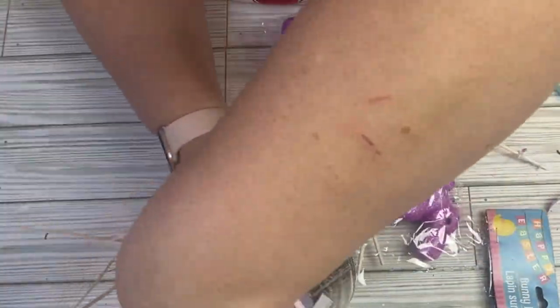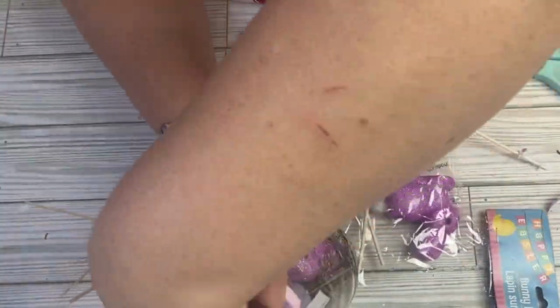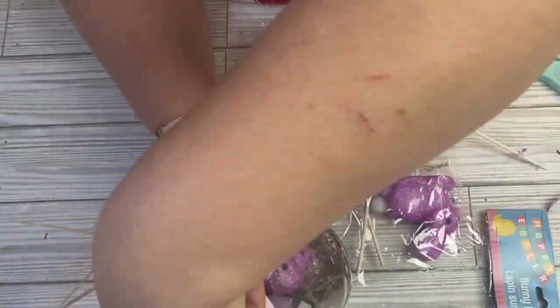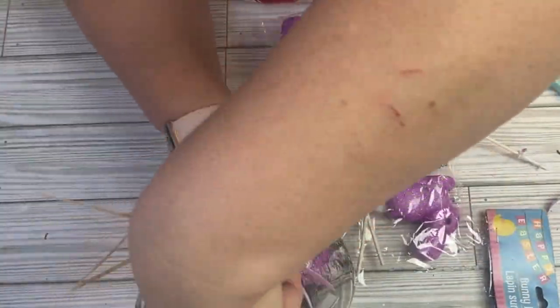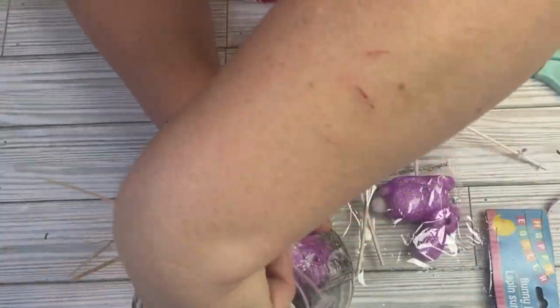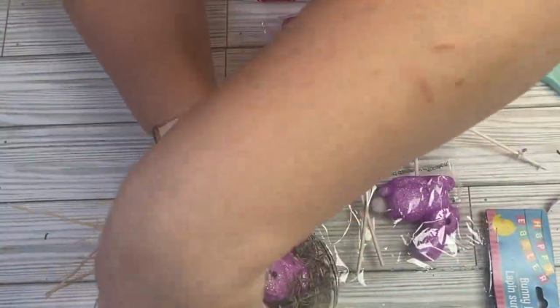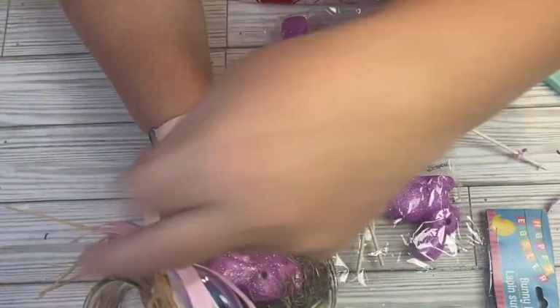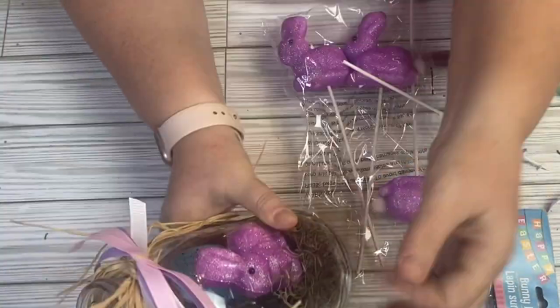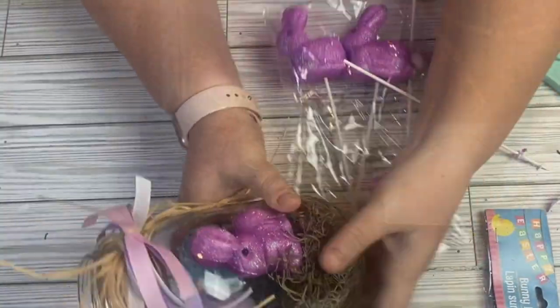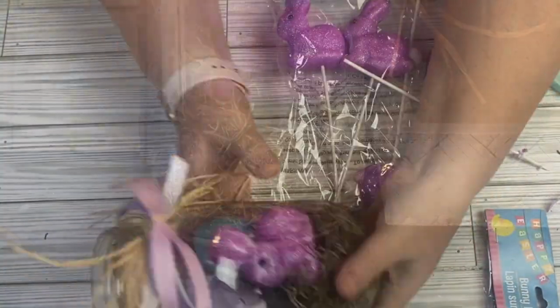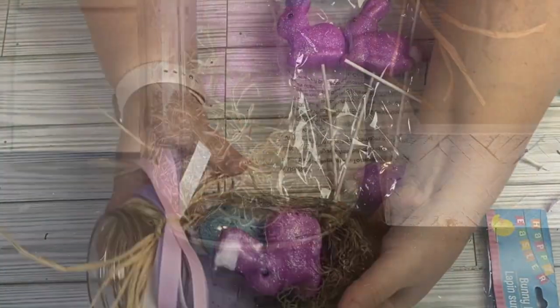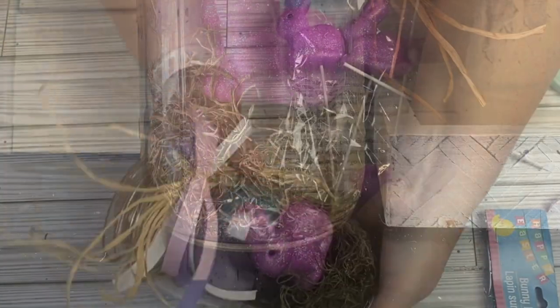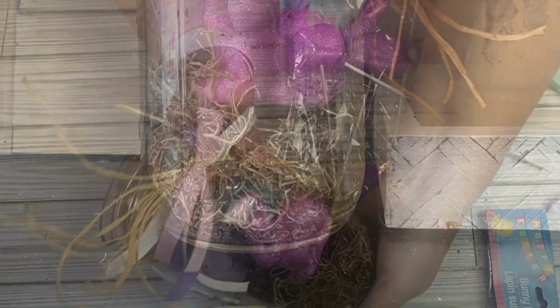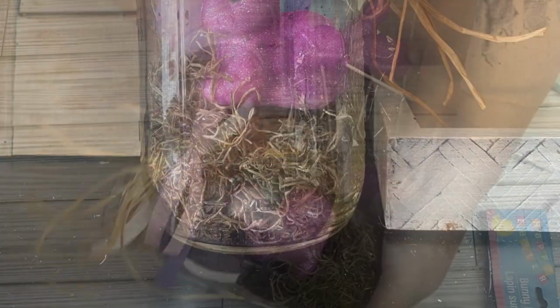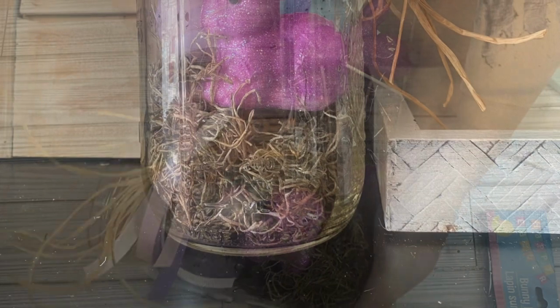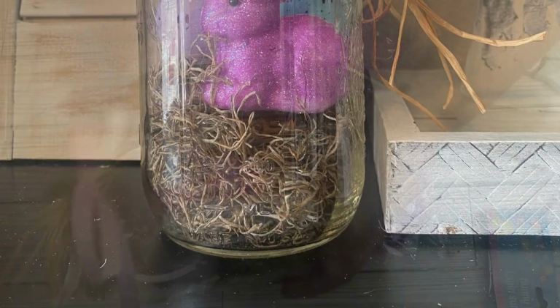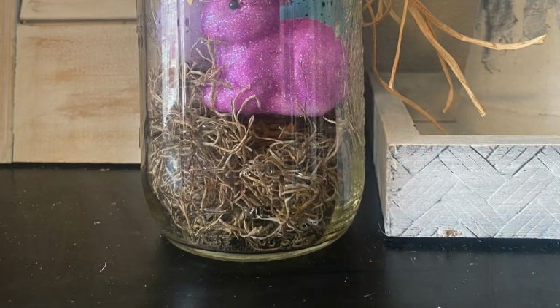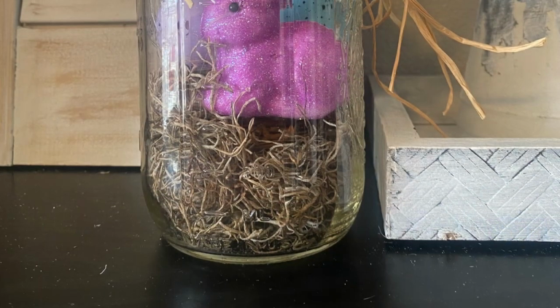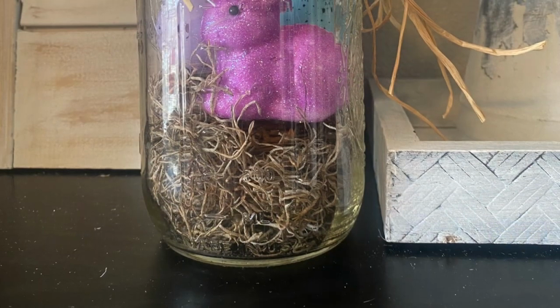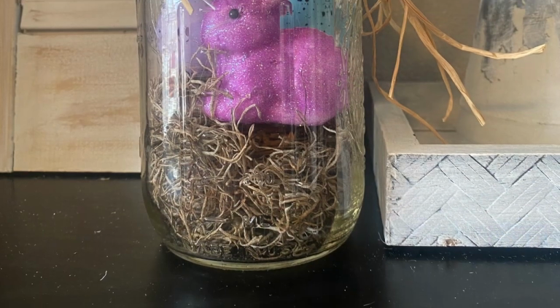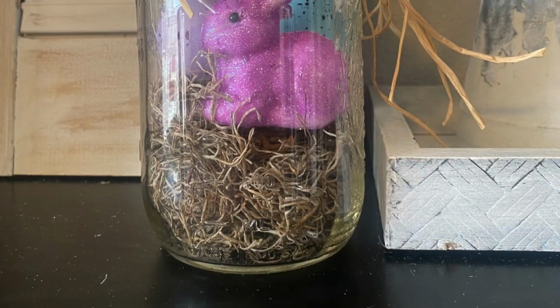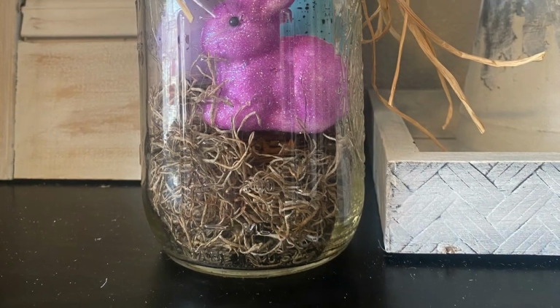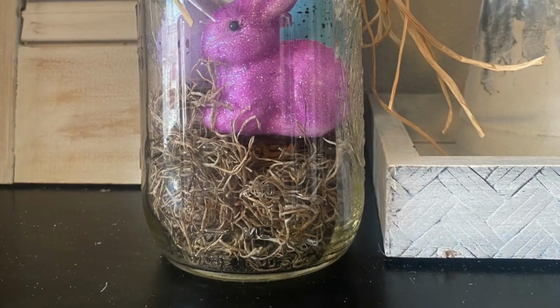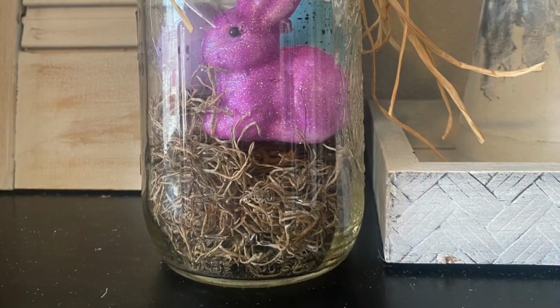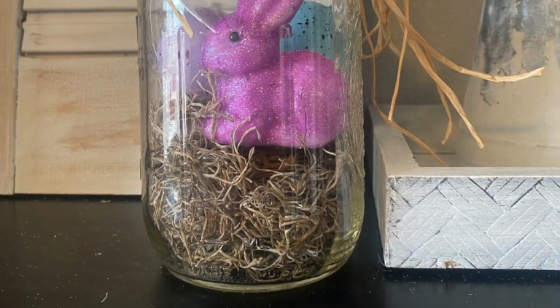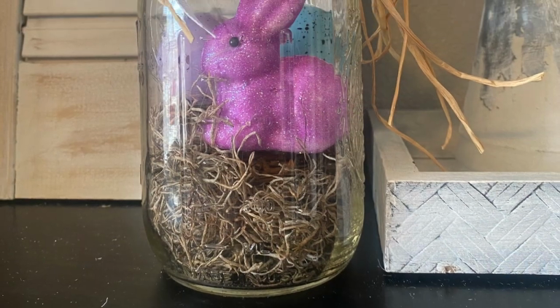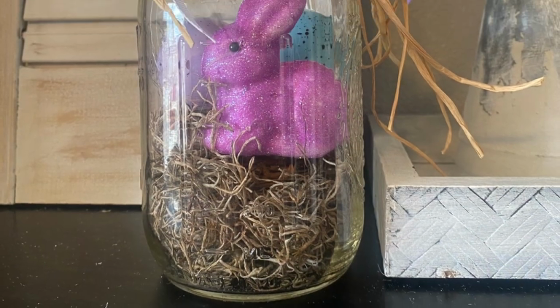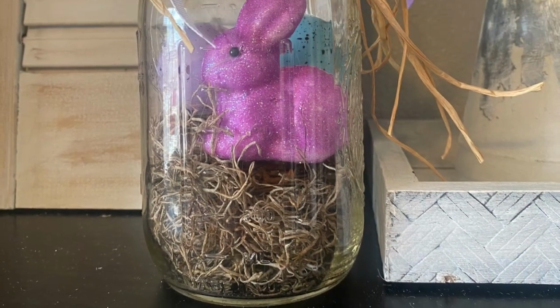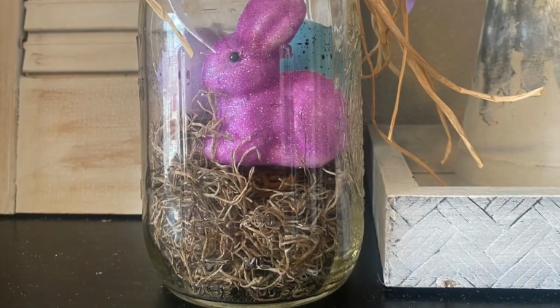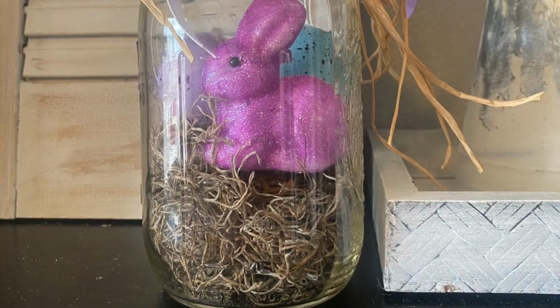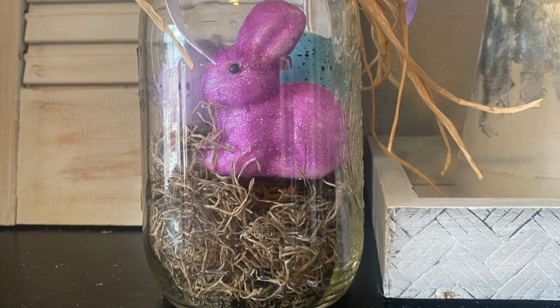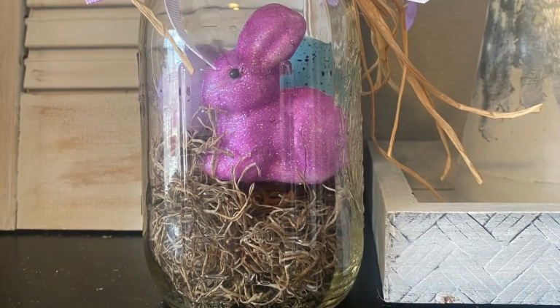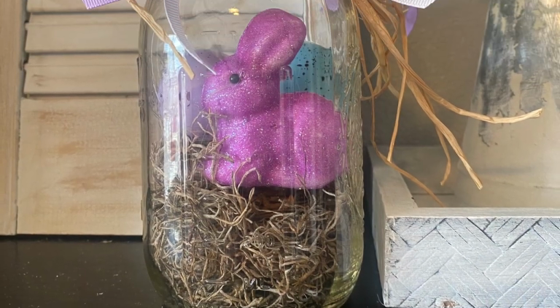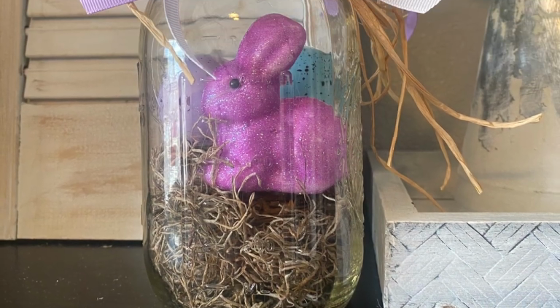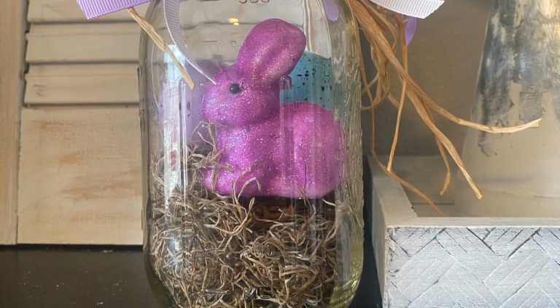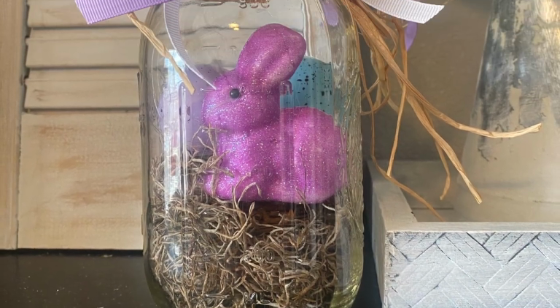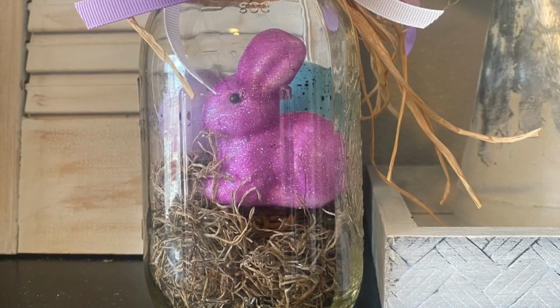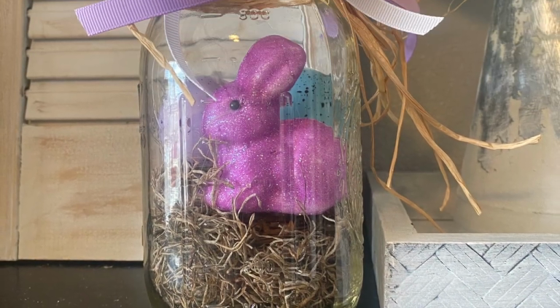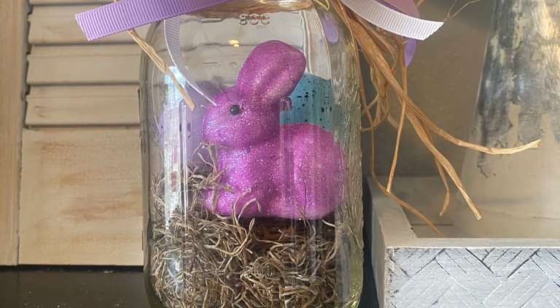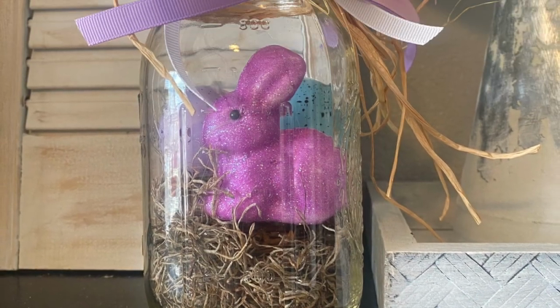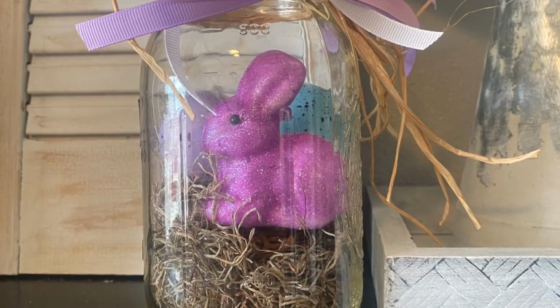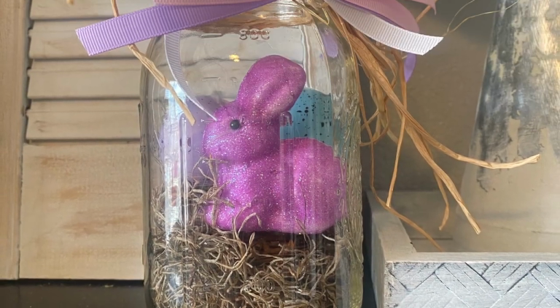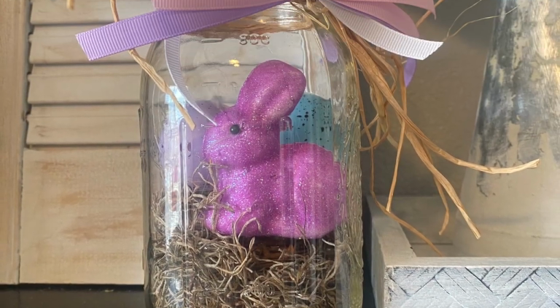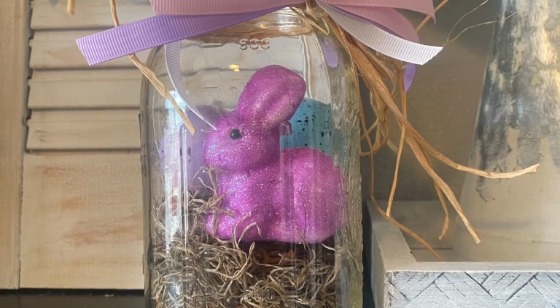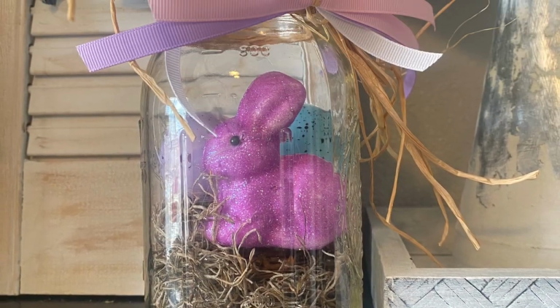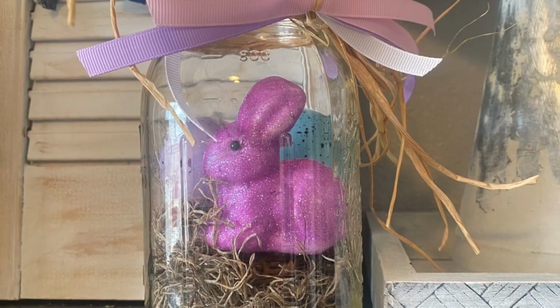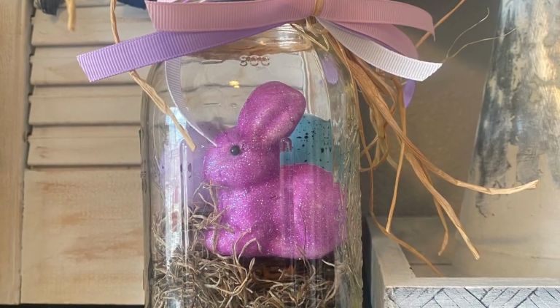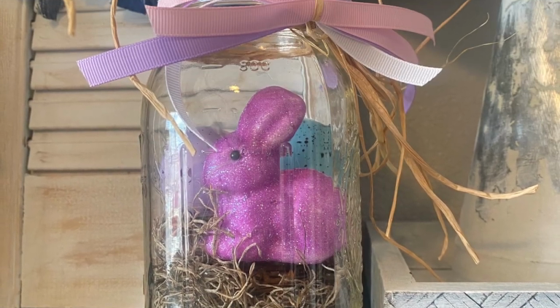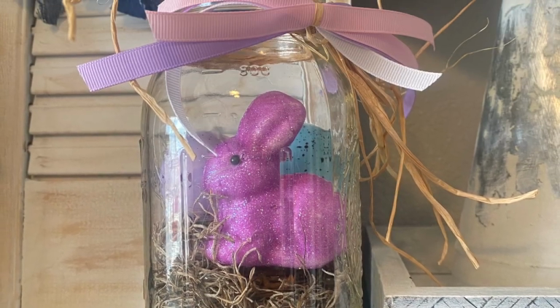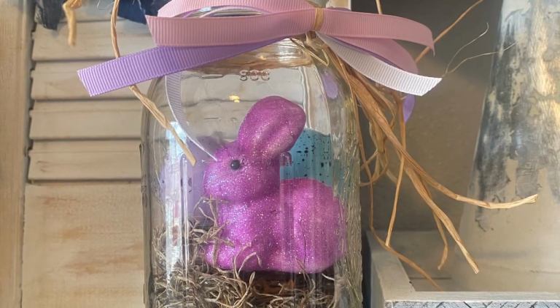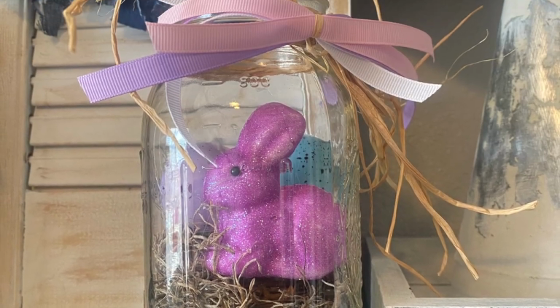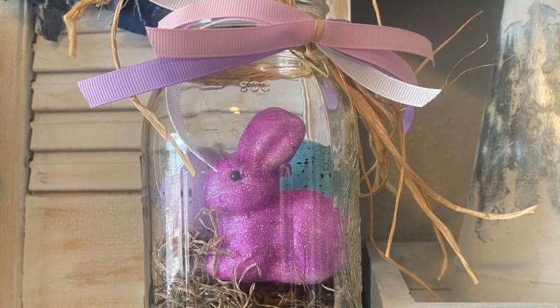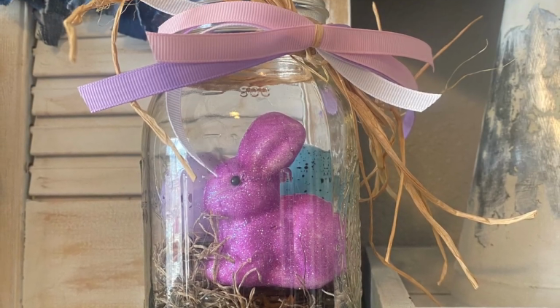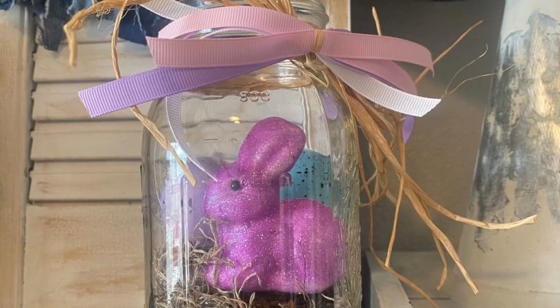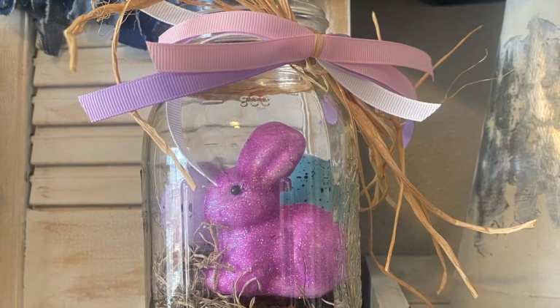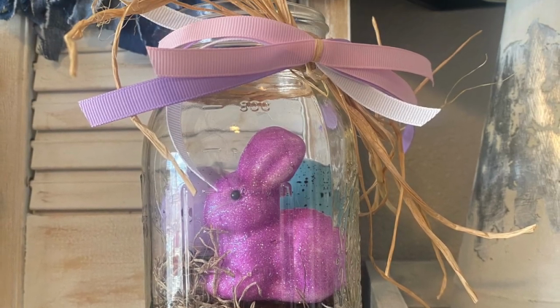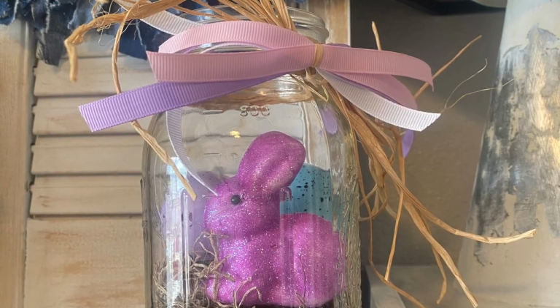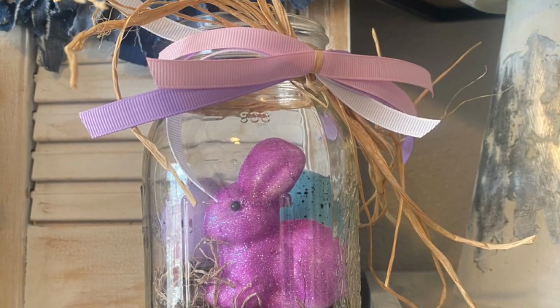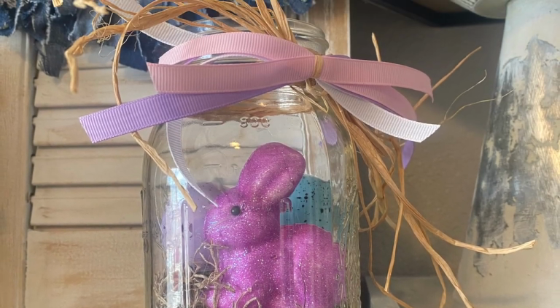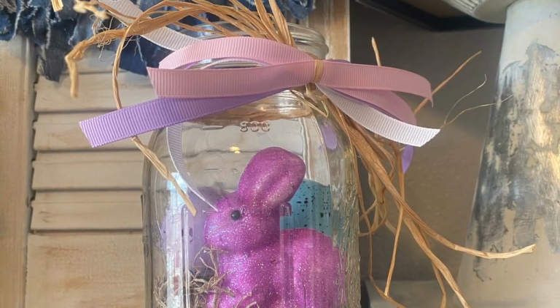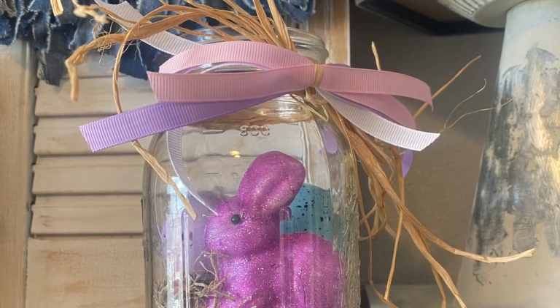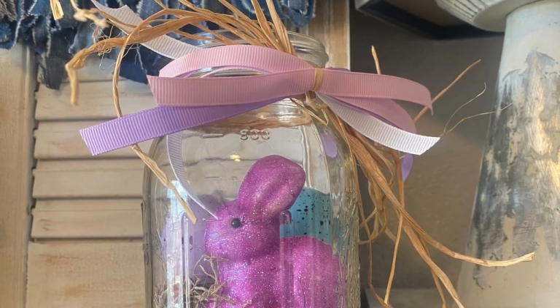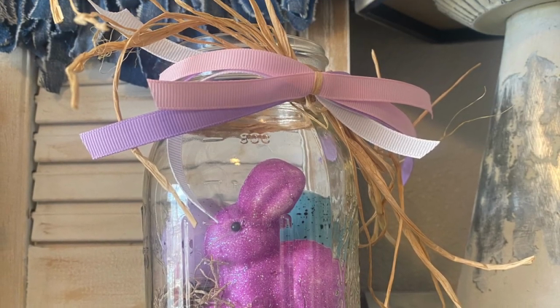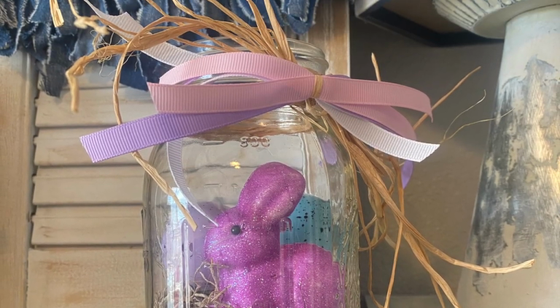If you're loving Dollar Tree DIYs as much as I do, I'd love it if you went to the comments and left me a little tree emoji.